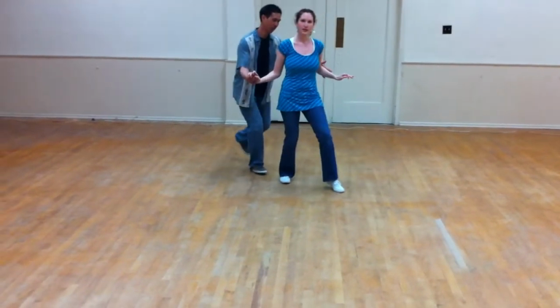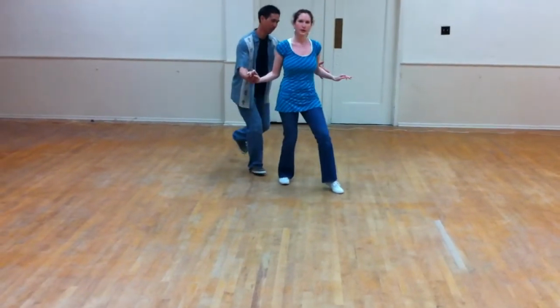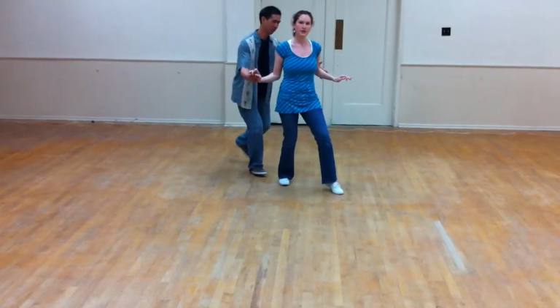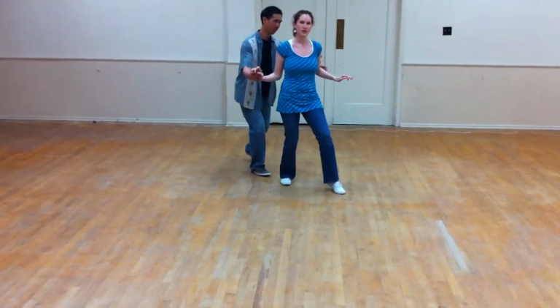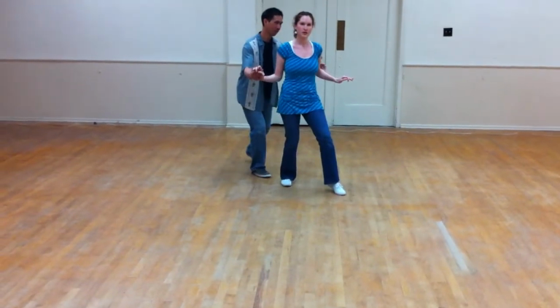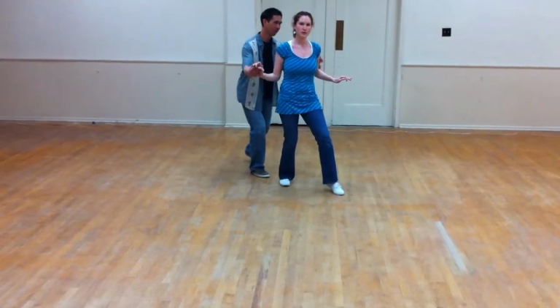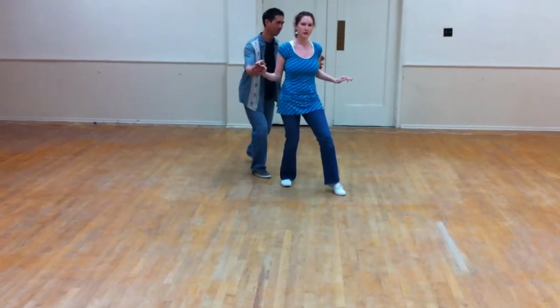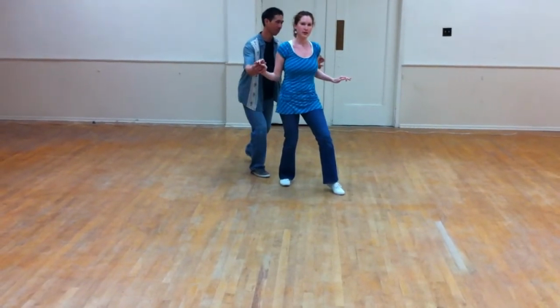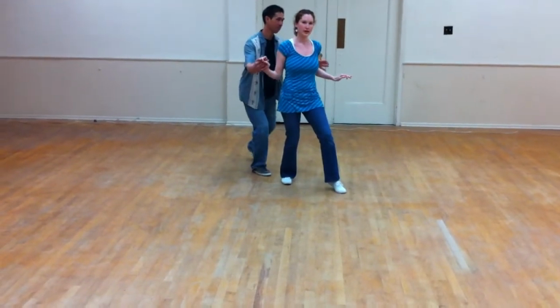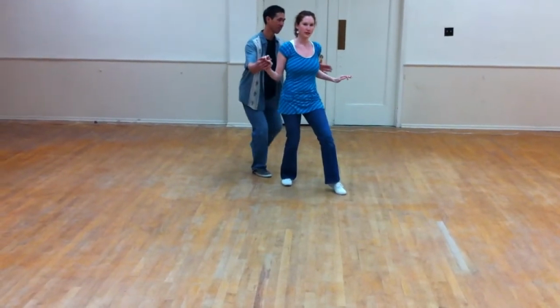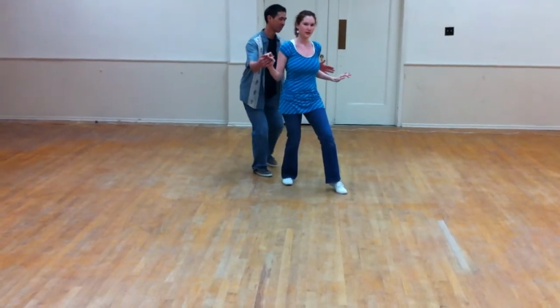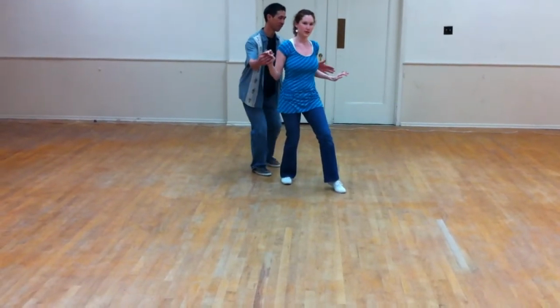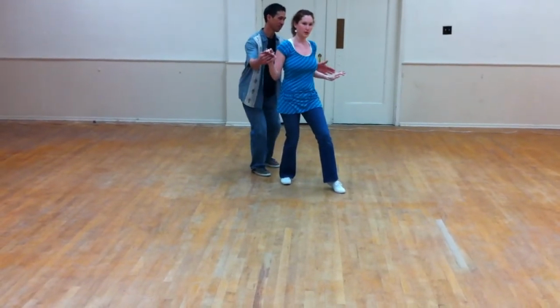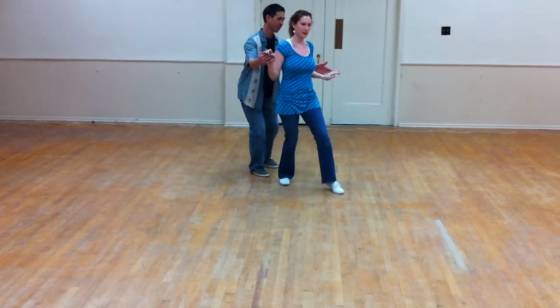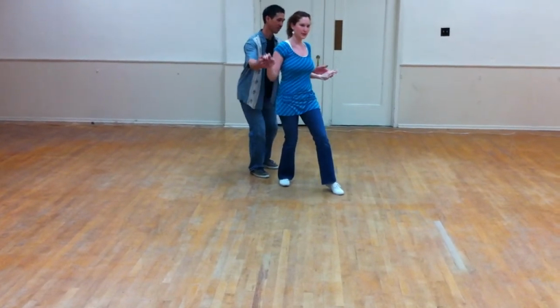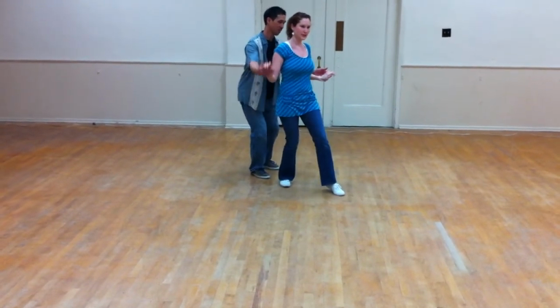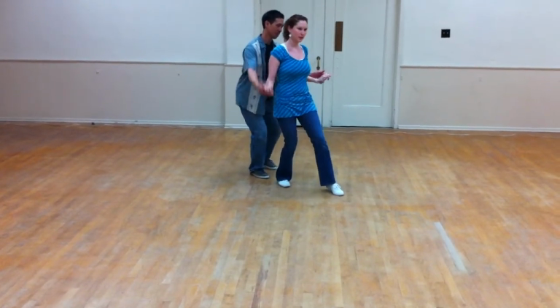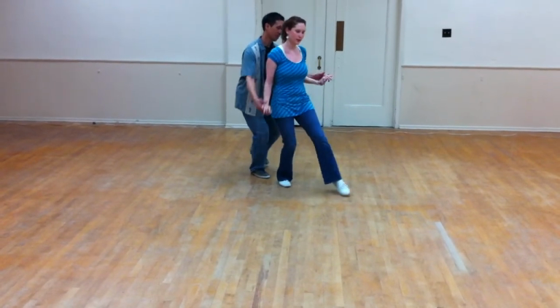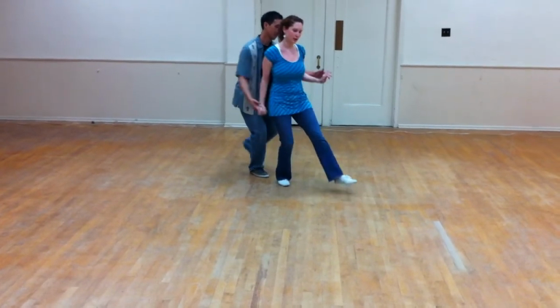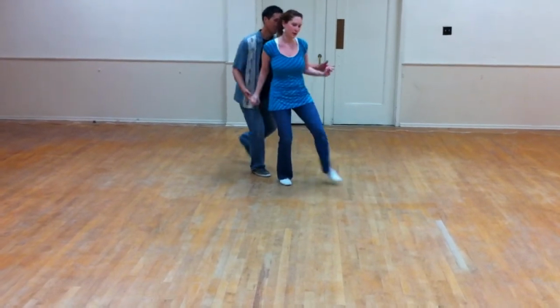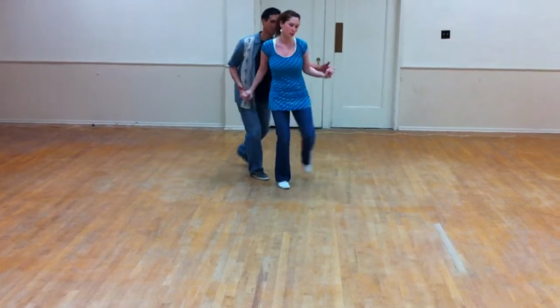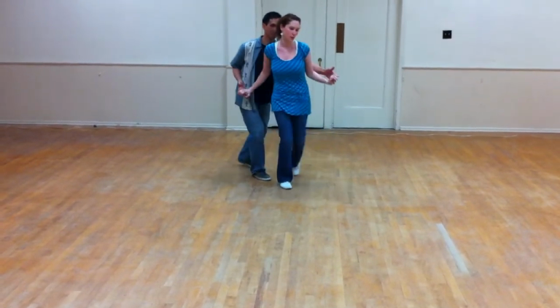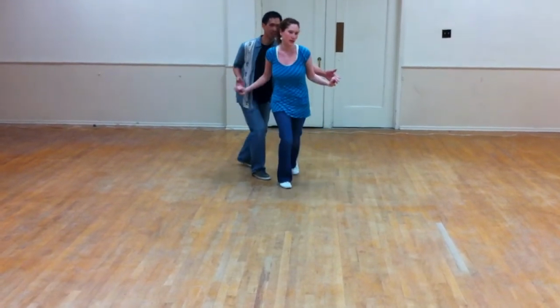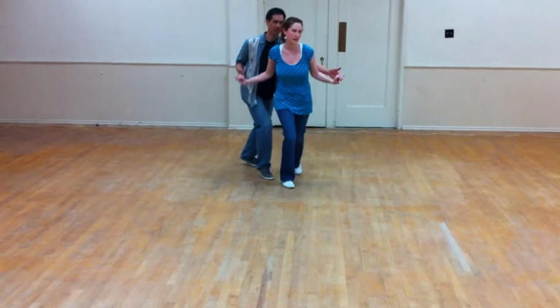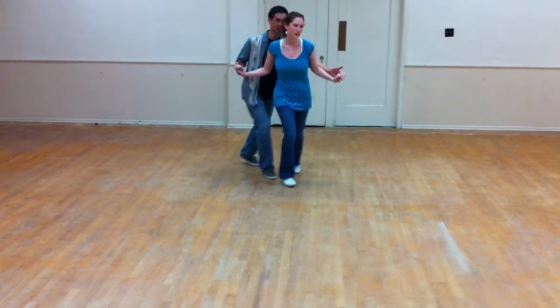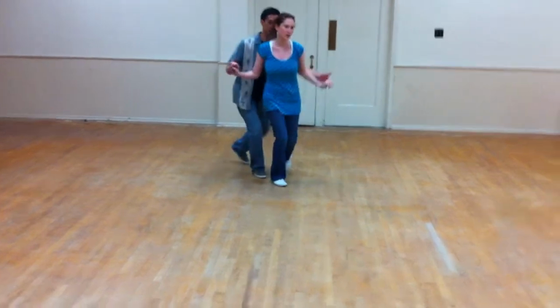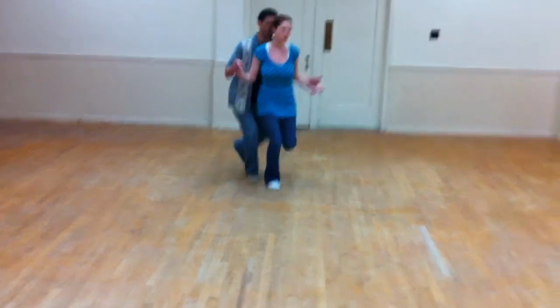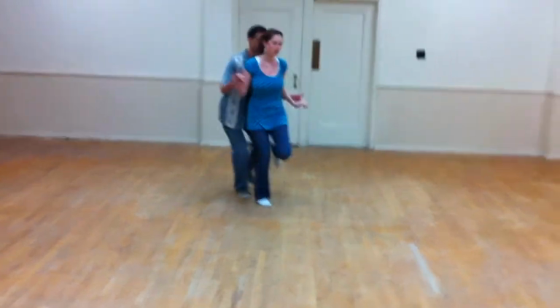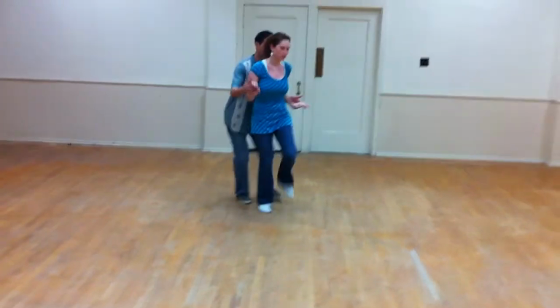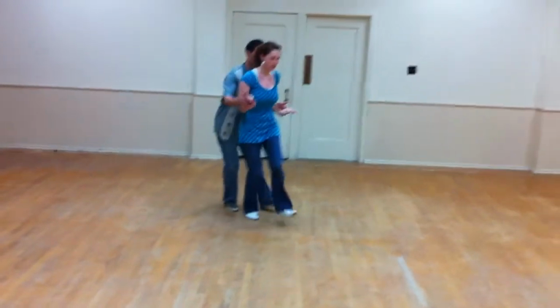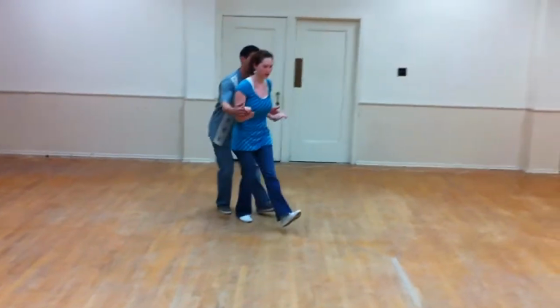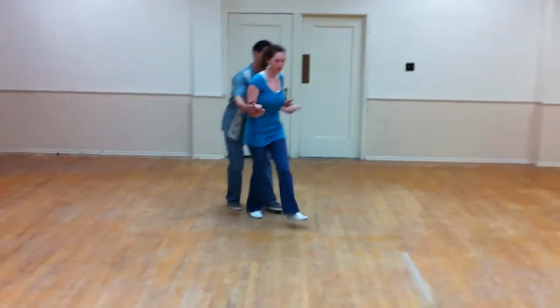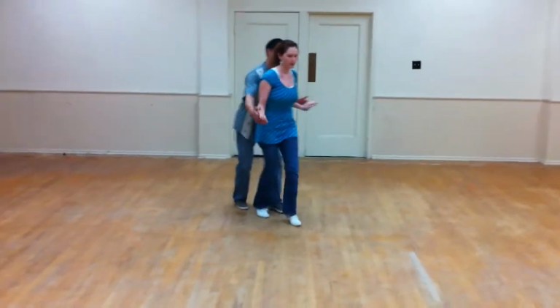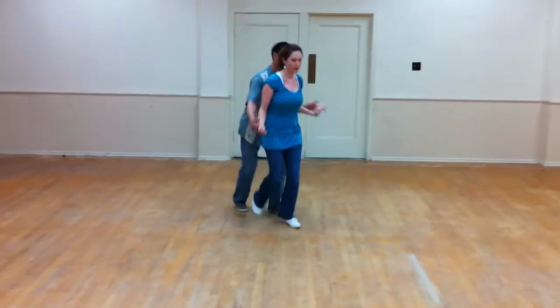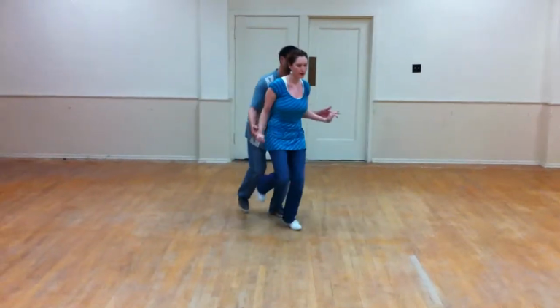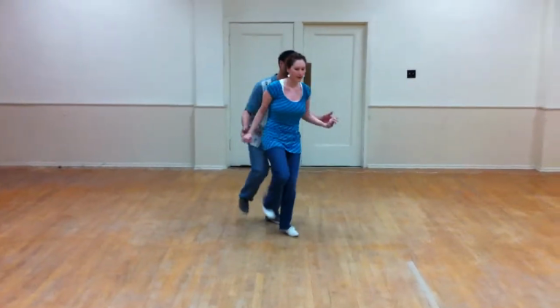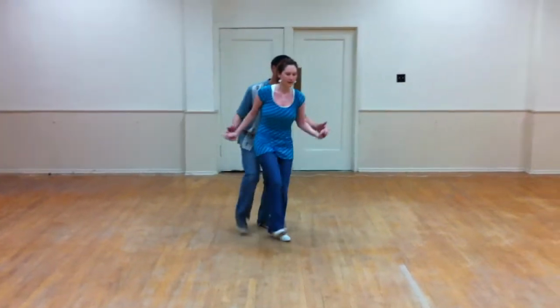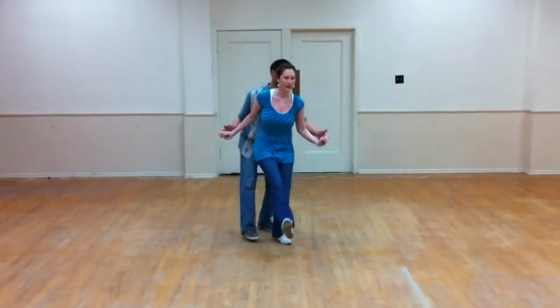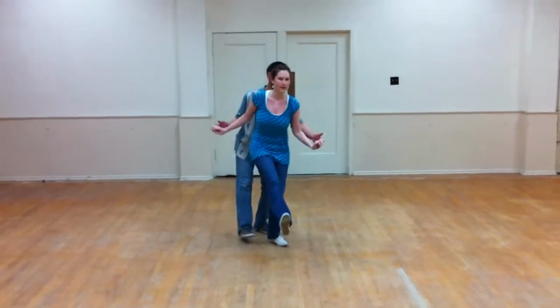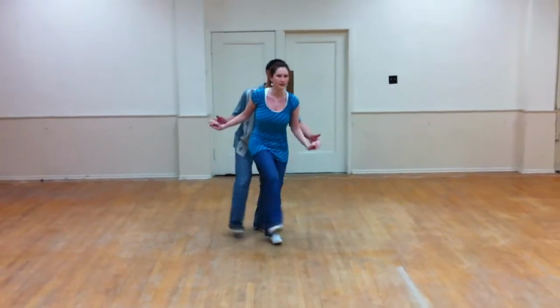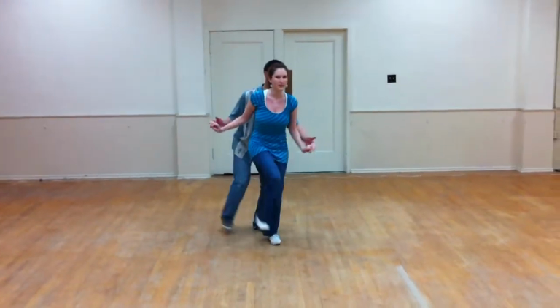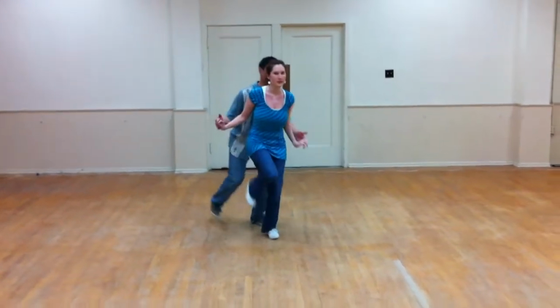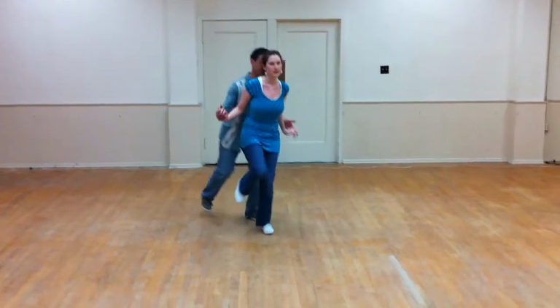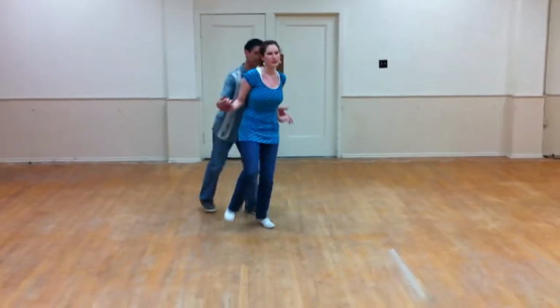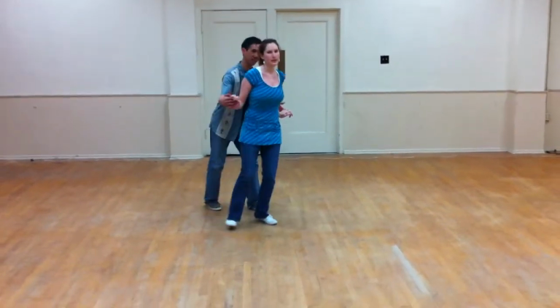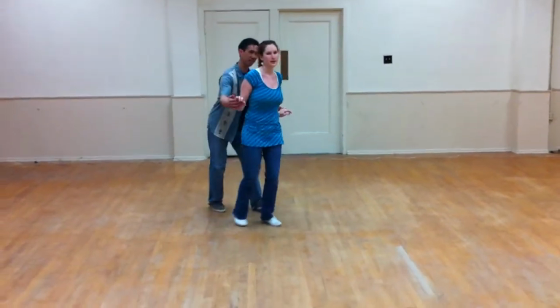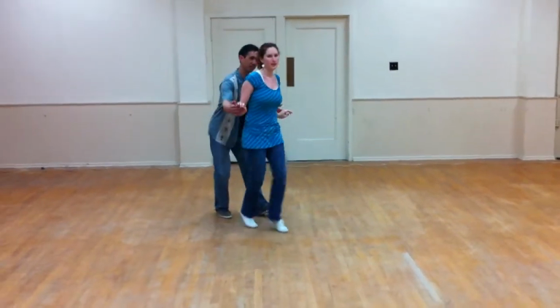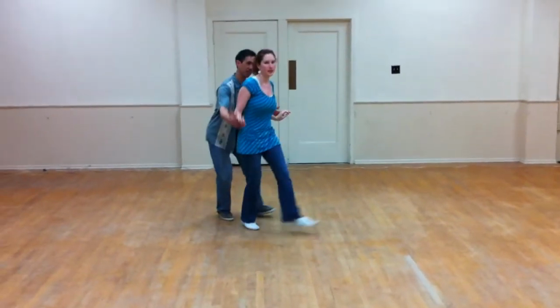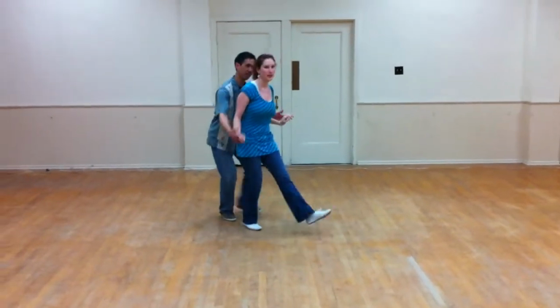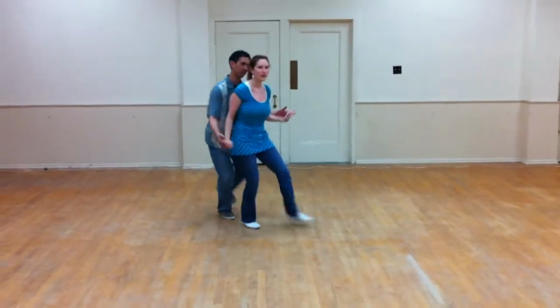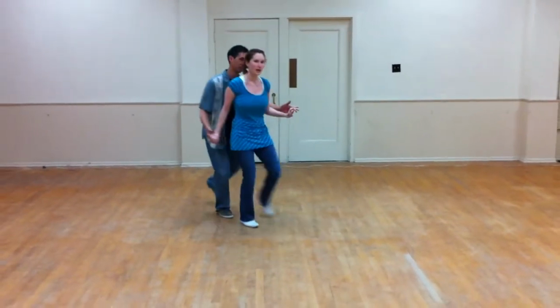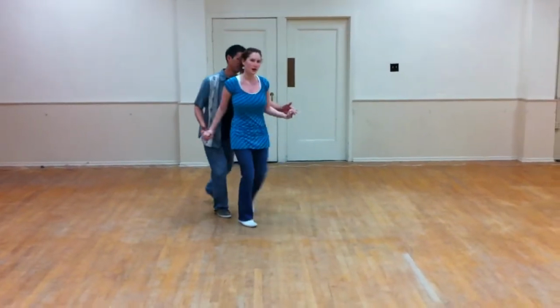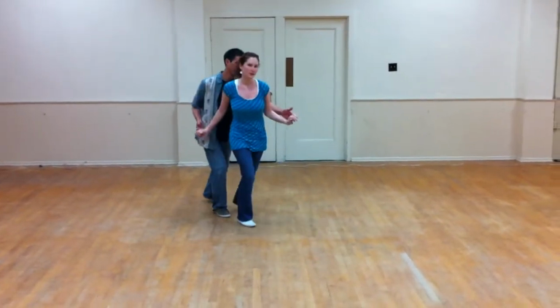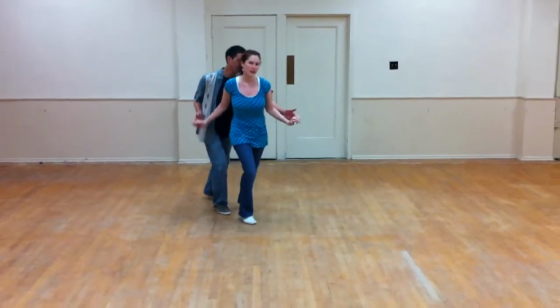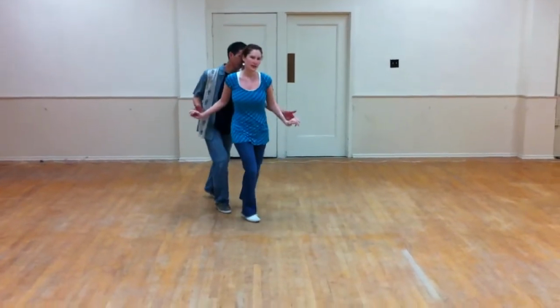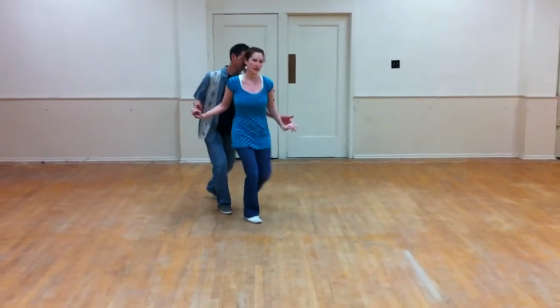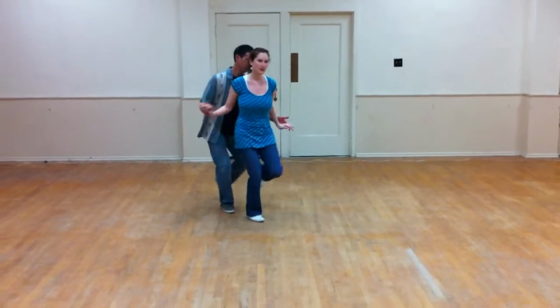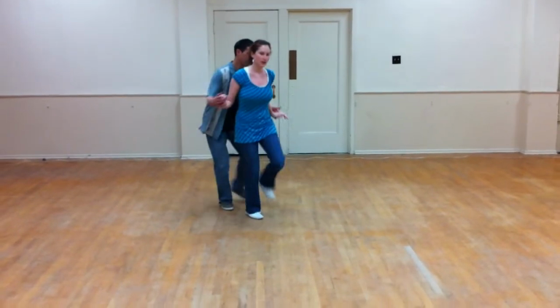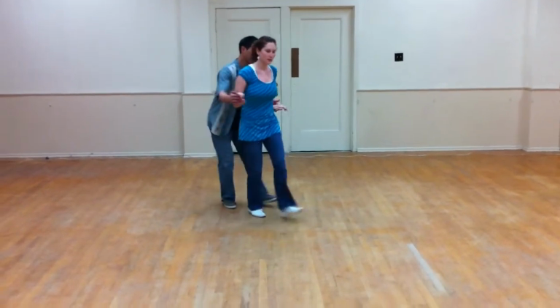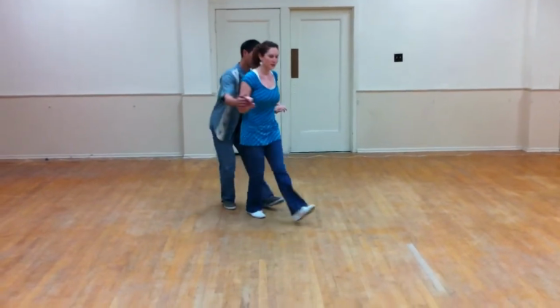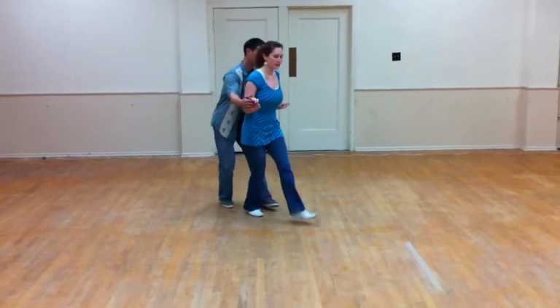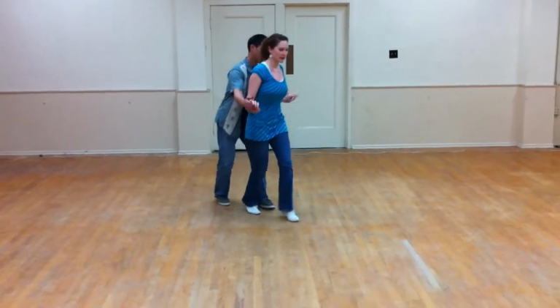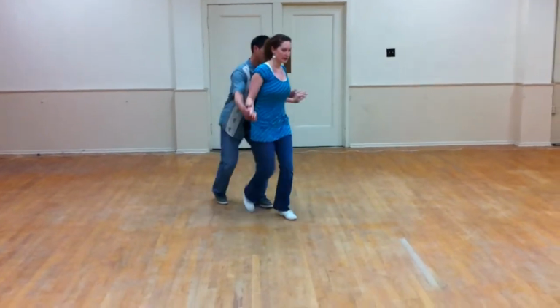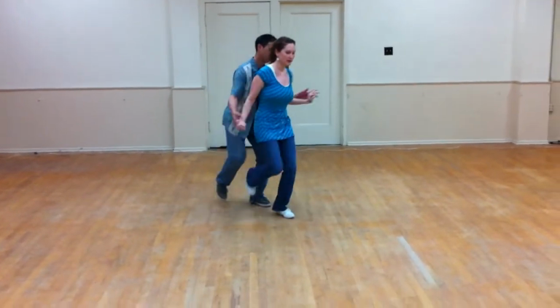And then we're going to start over with our counts to do our base hit. We're going to go one, two, three, four, five, six, seven, eight — opposite hand, opposite leg.